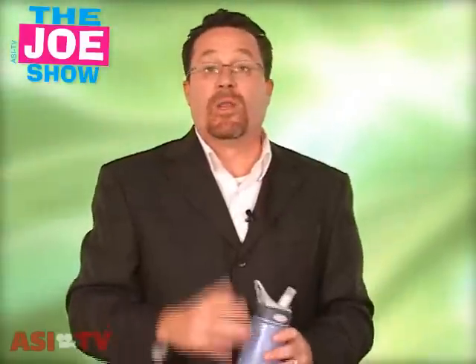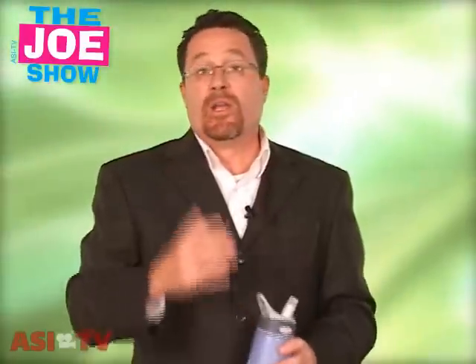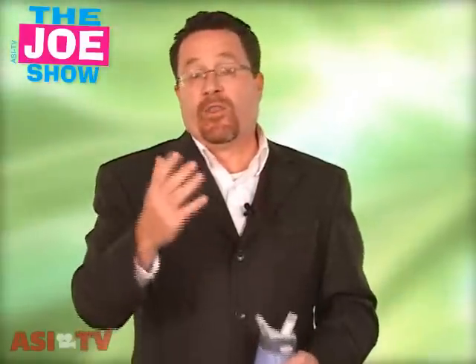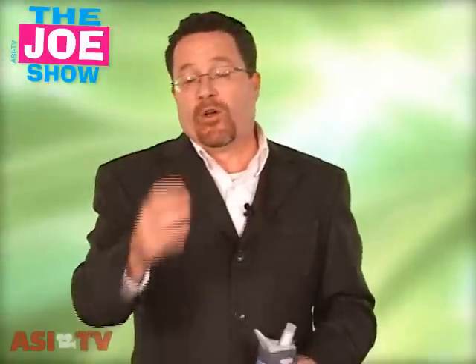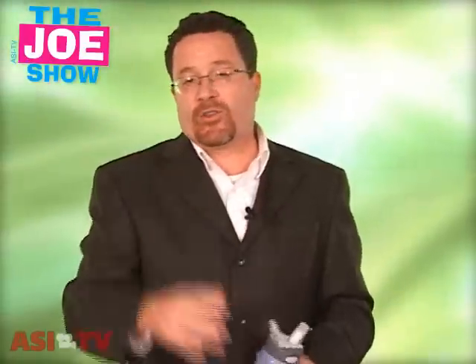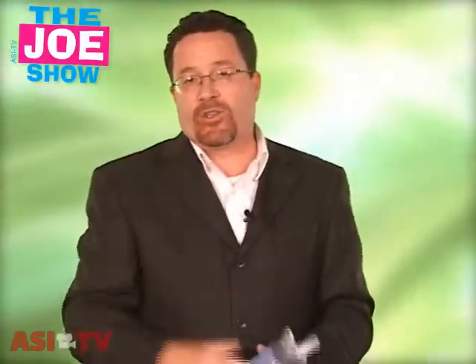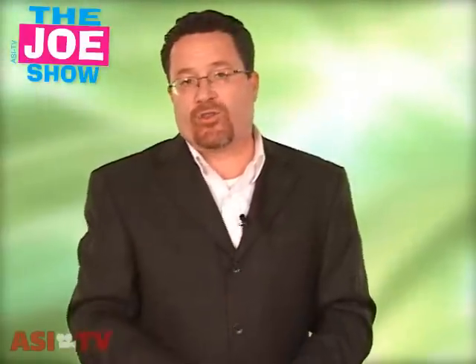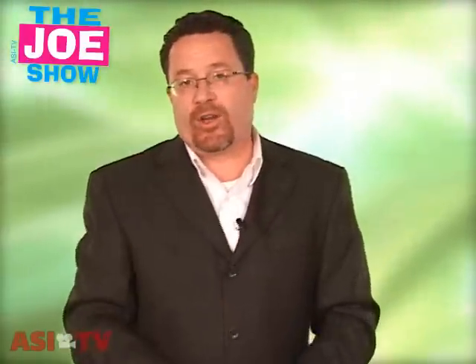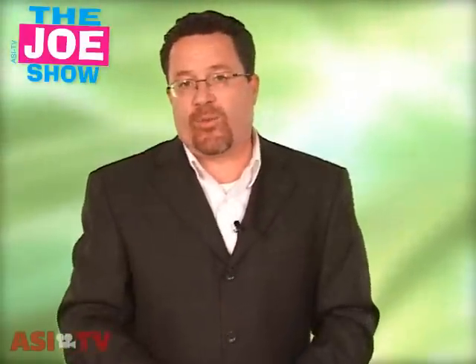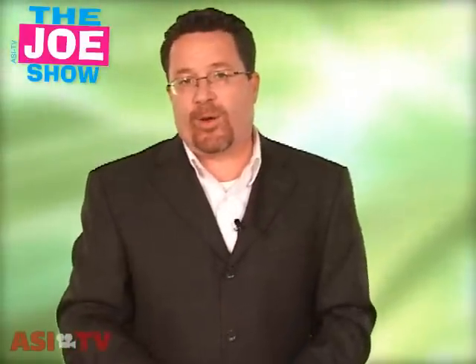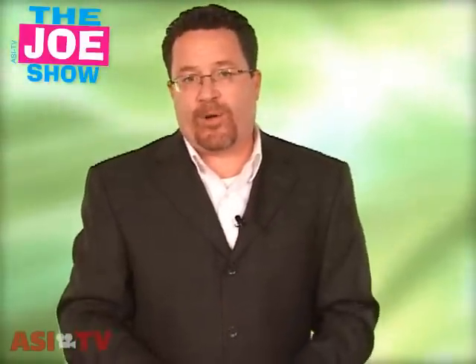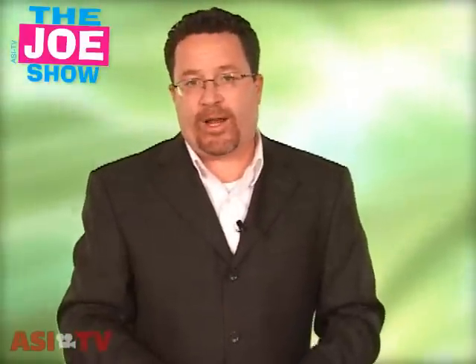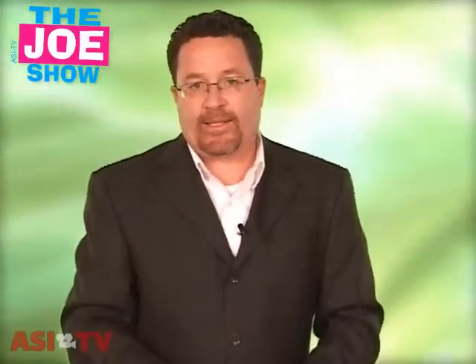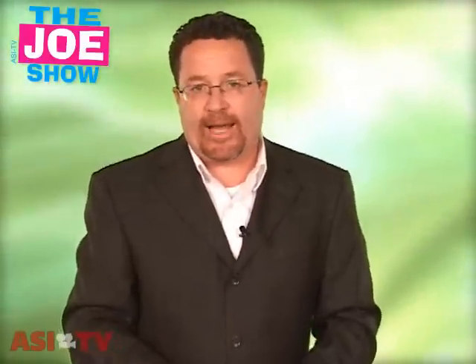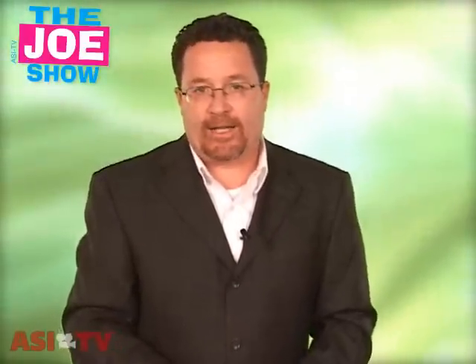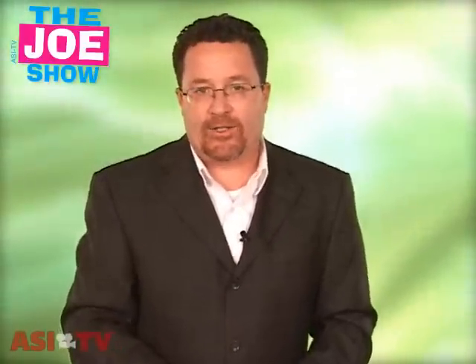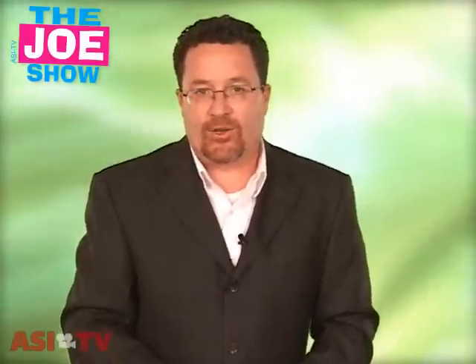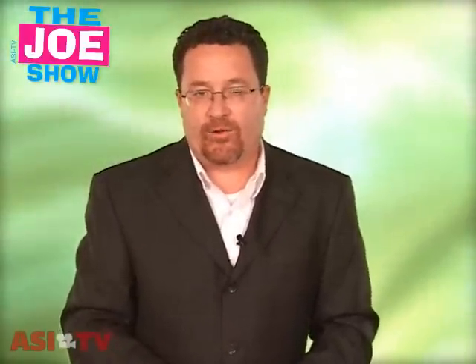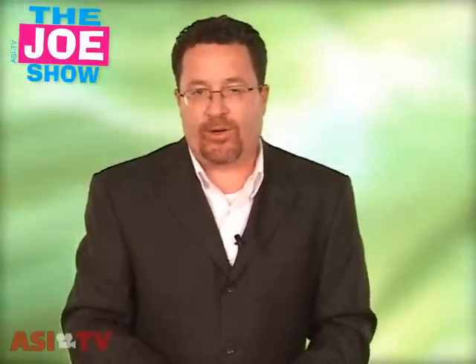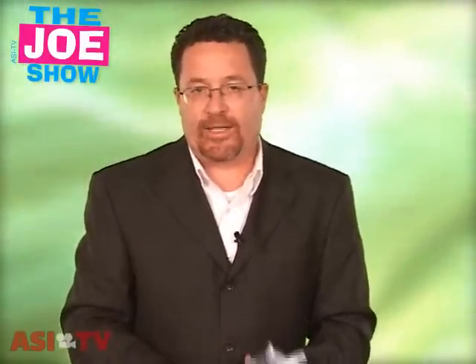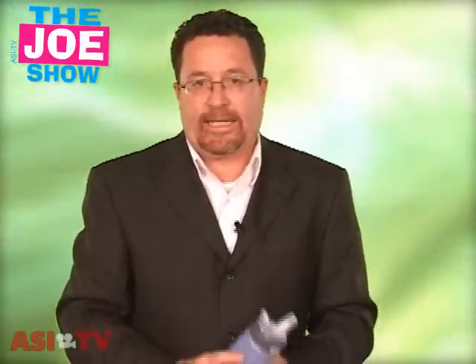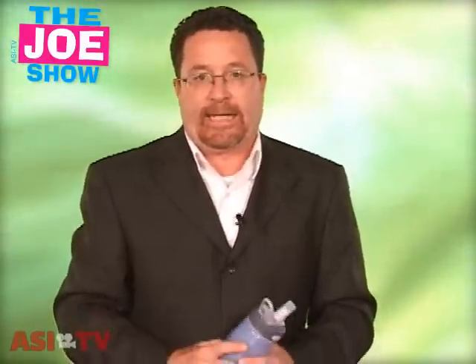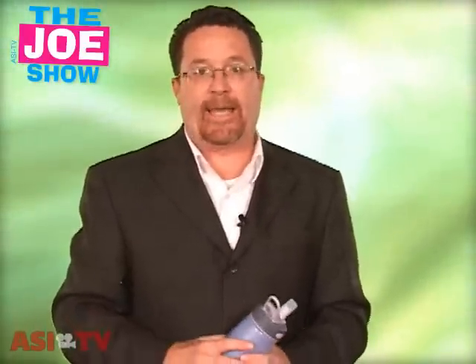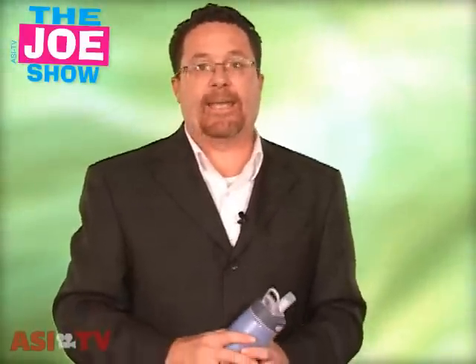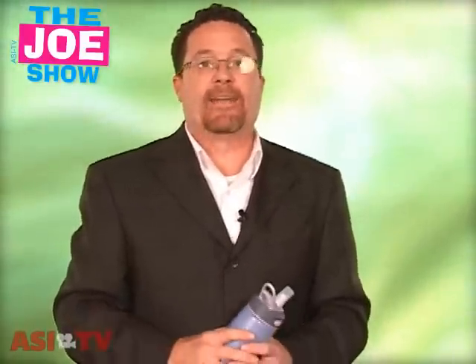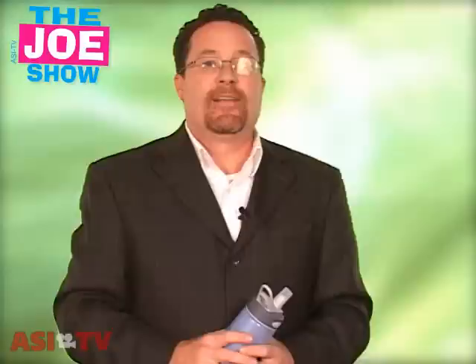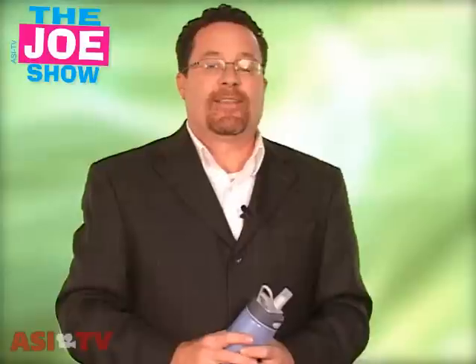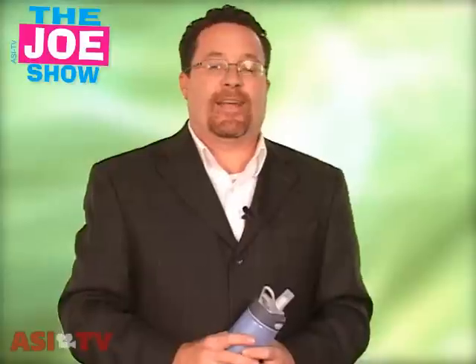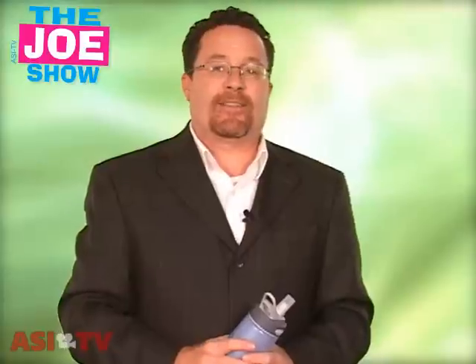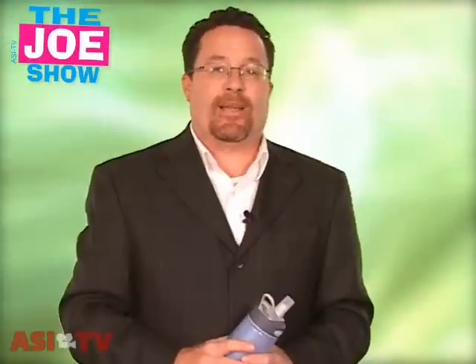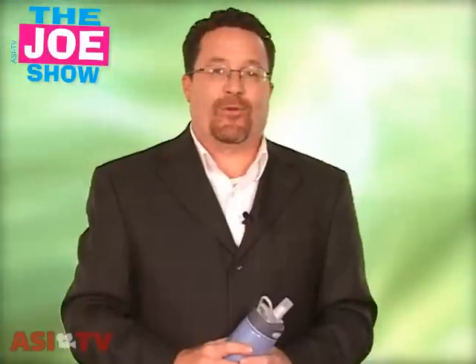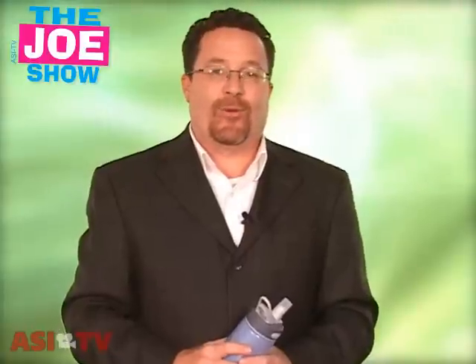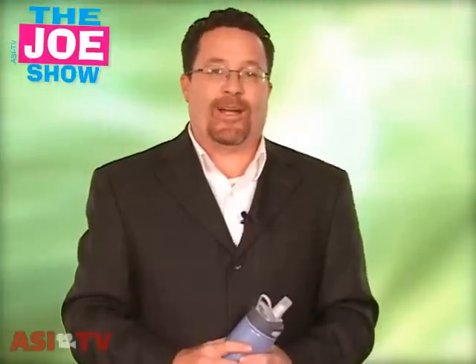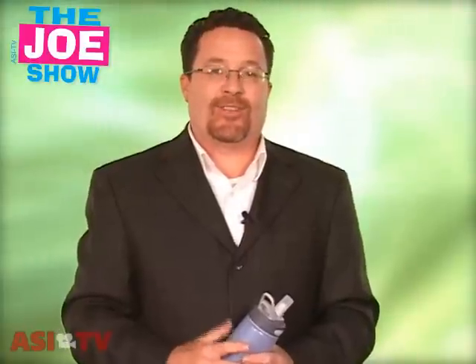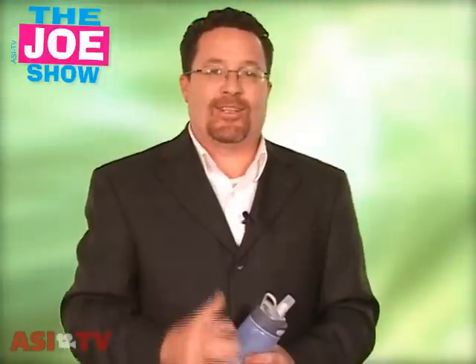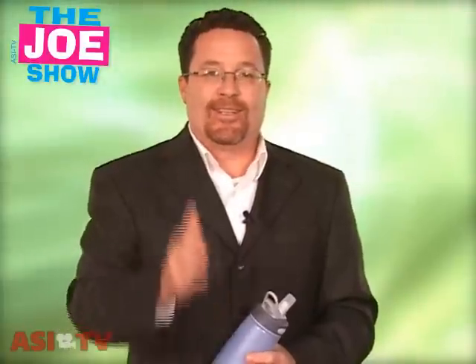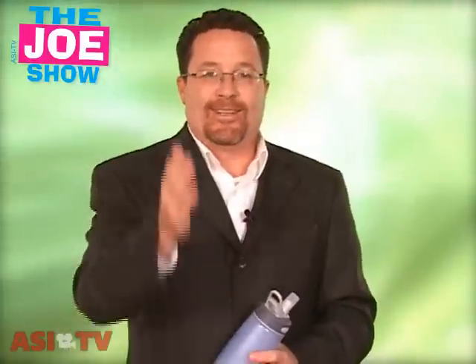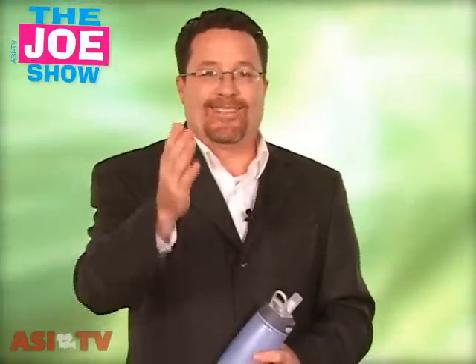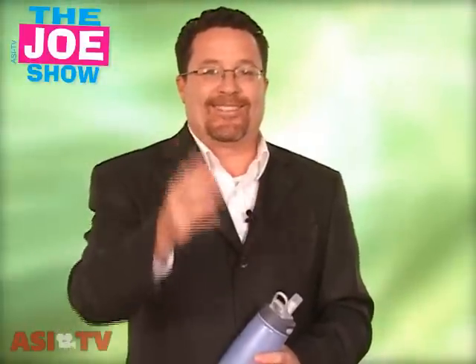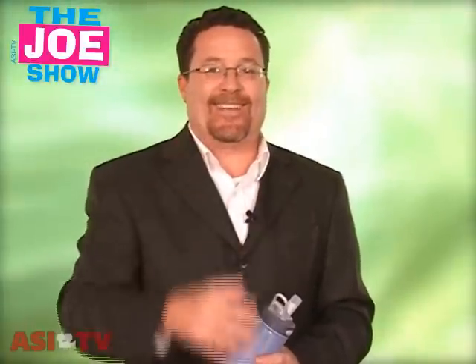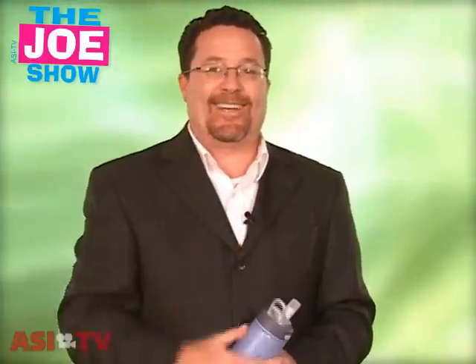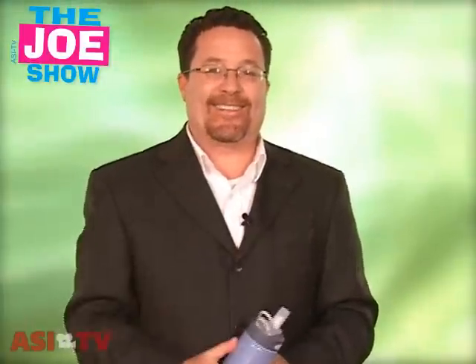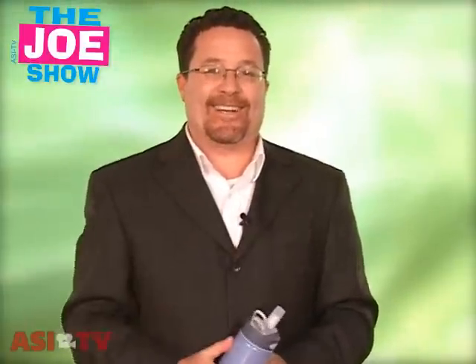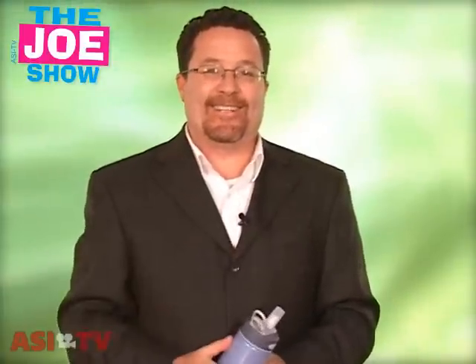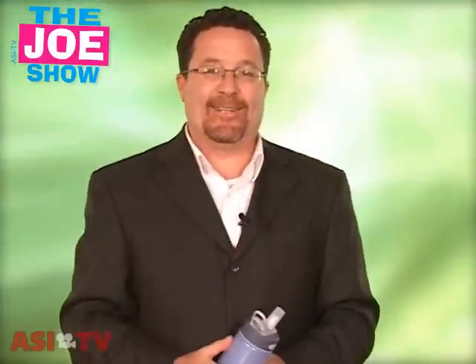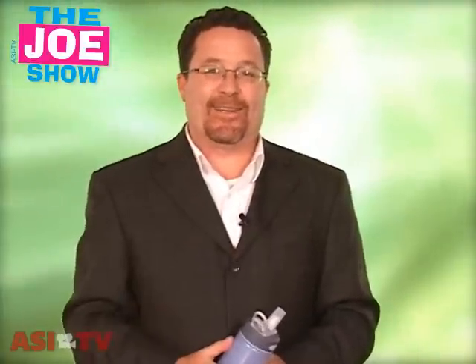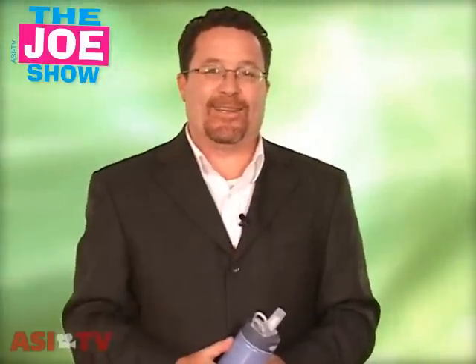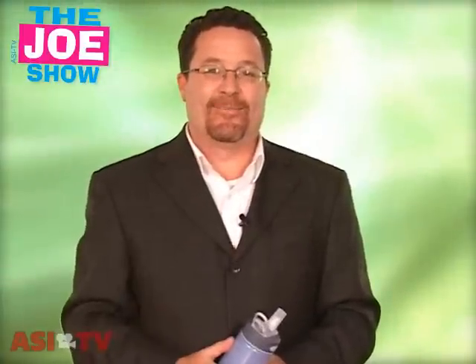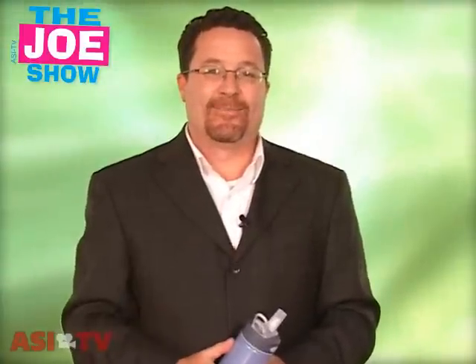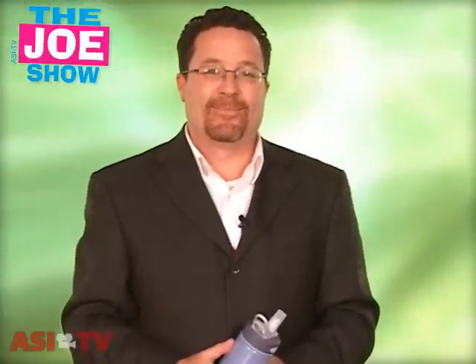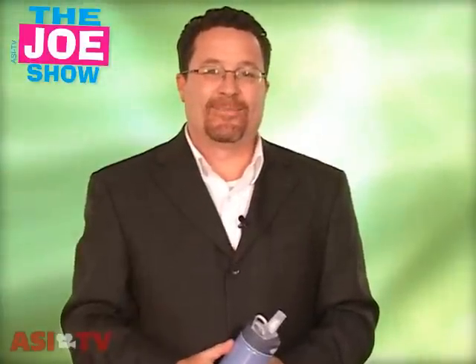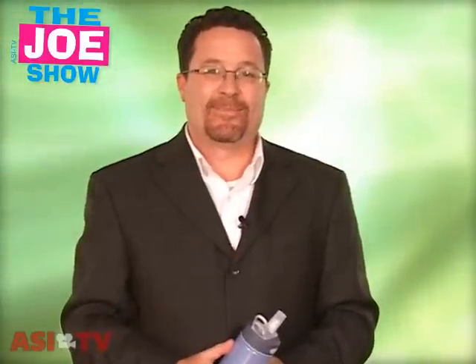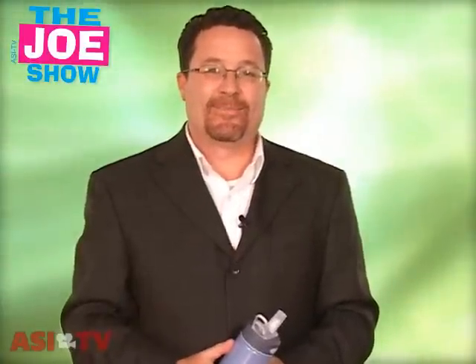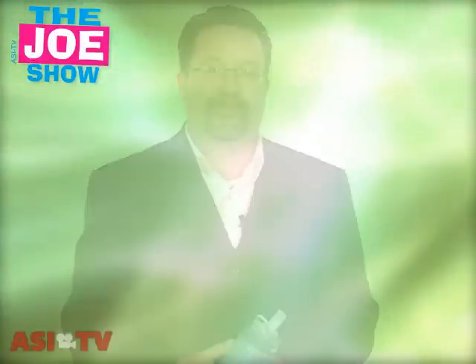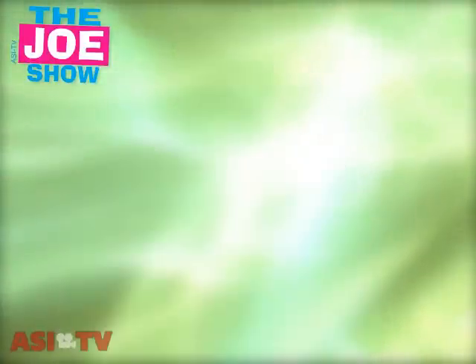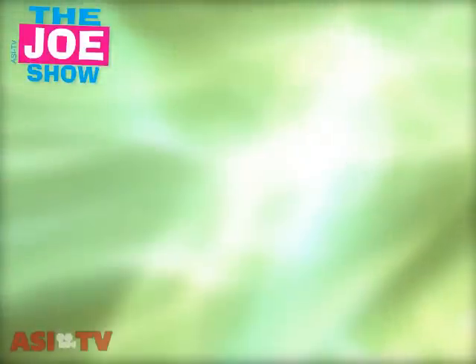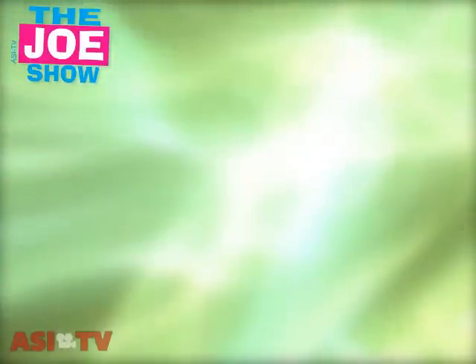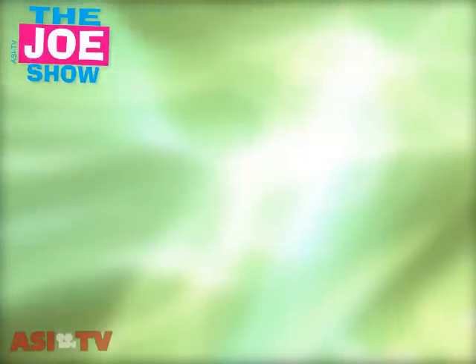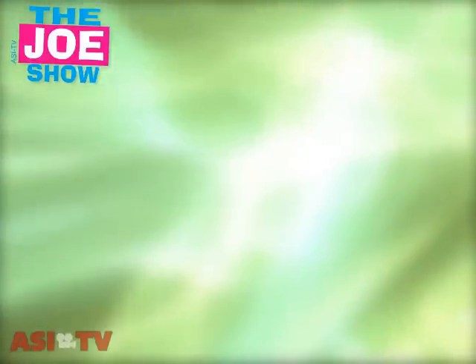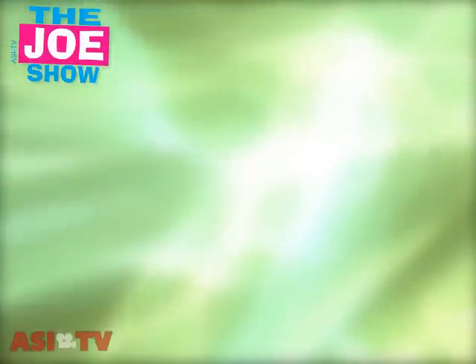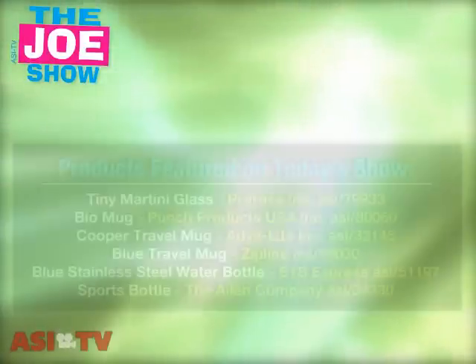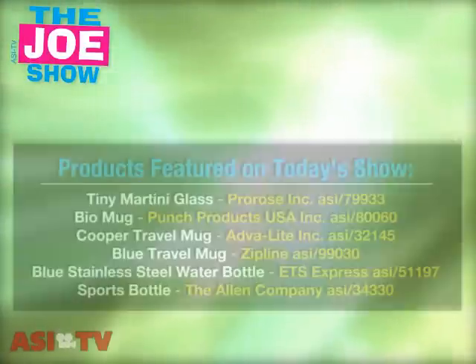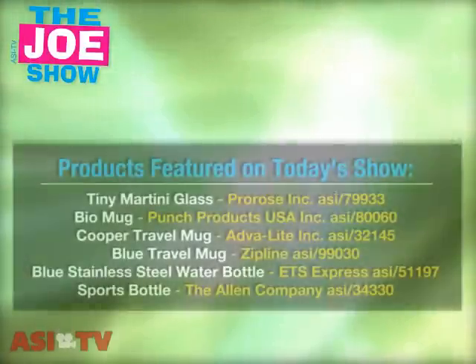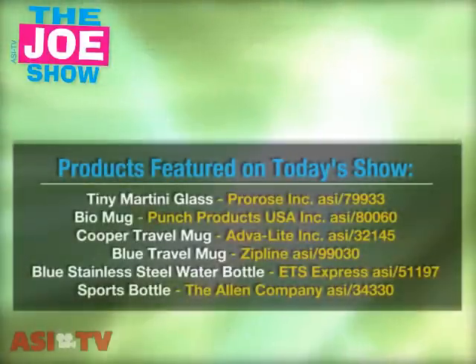So those are the drinkware products I had to show for you today. Thanks a lot for watching. This is ASI TV. I'll see you next time. Bye.